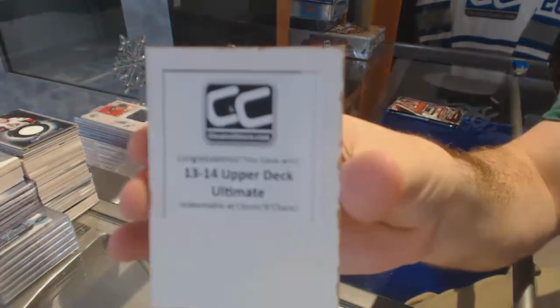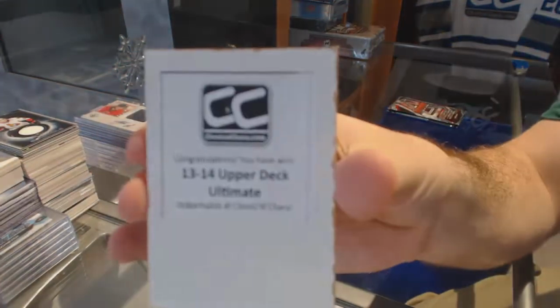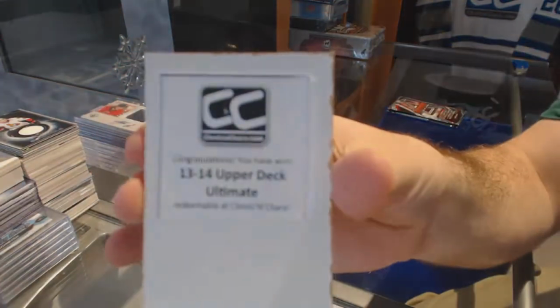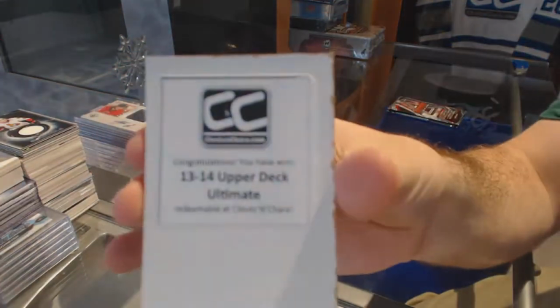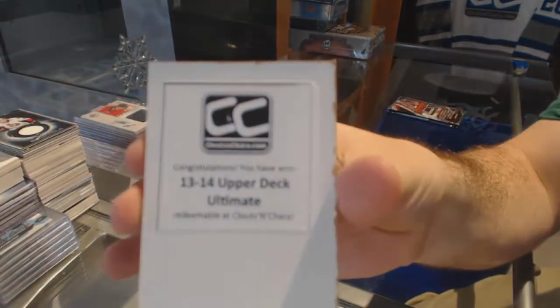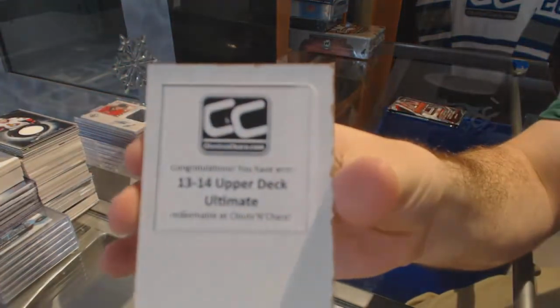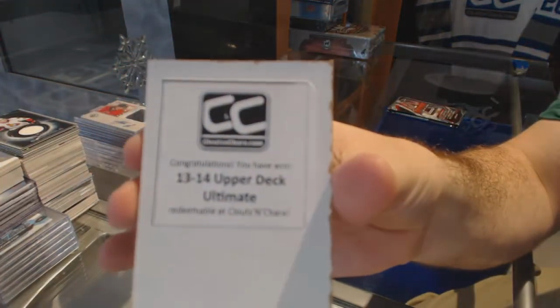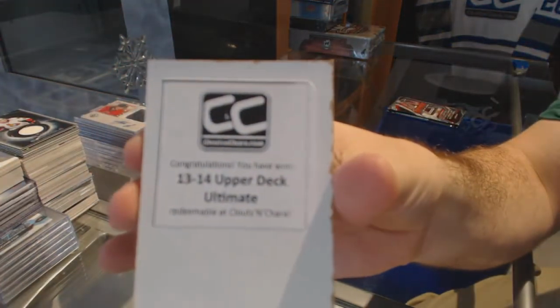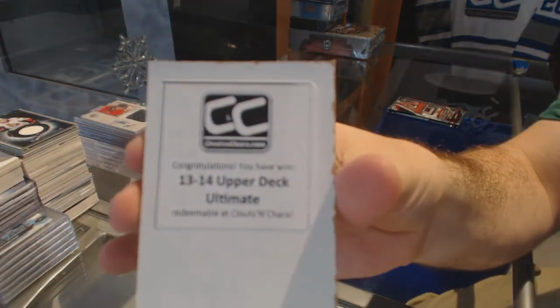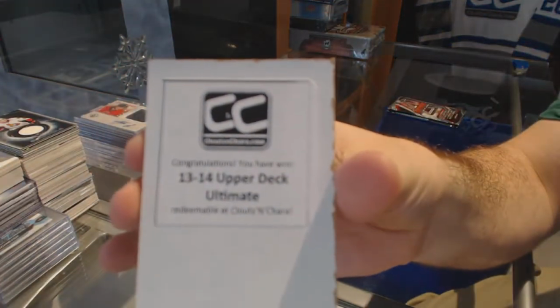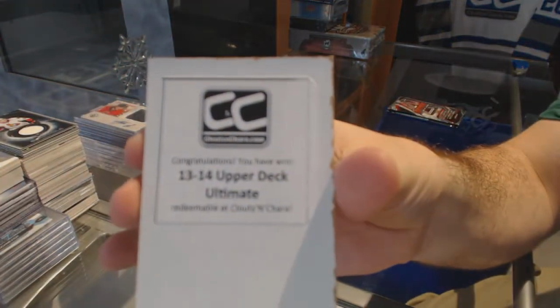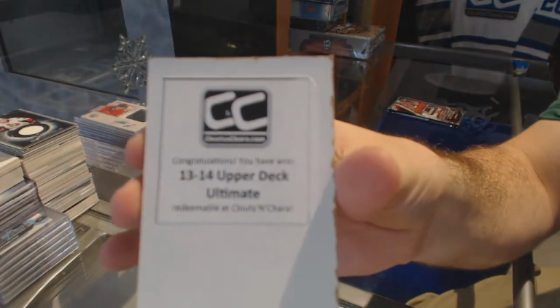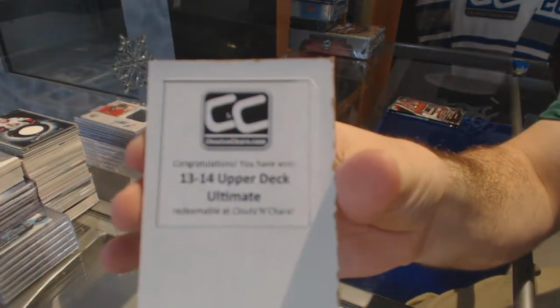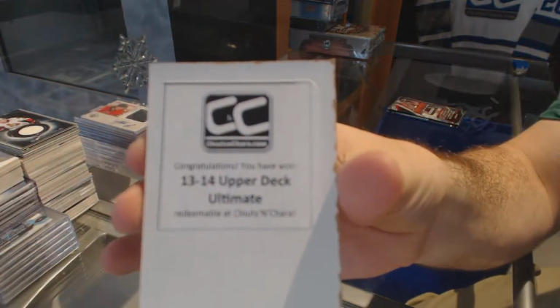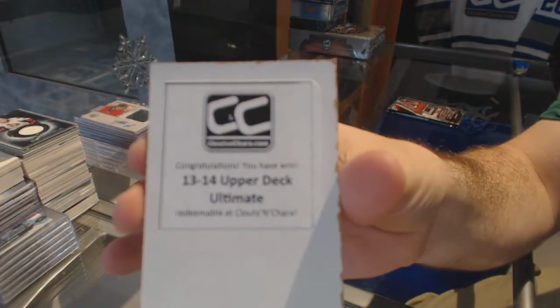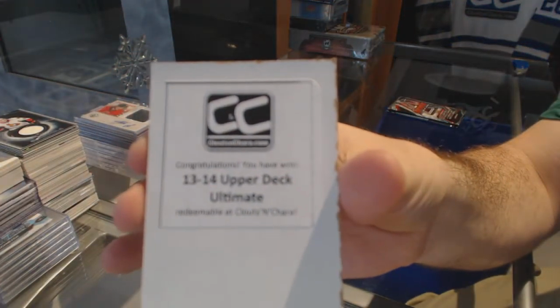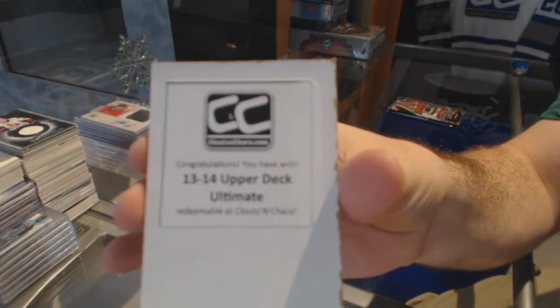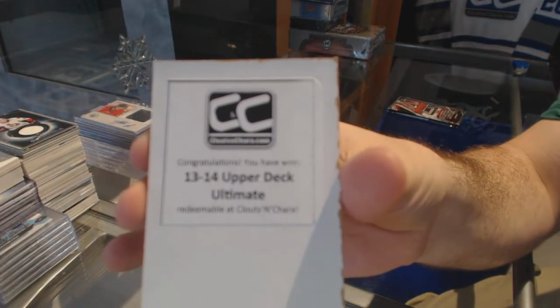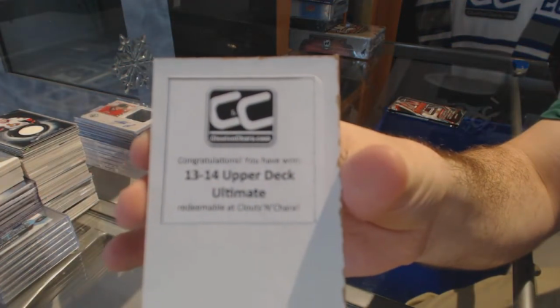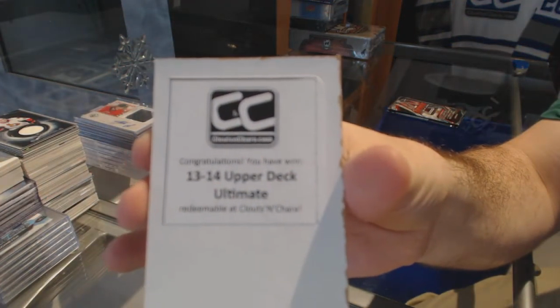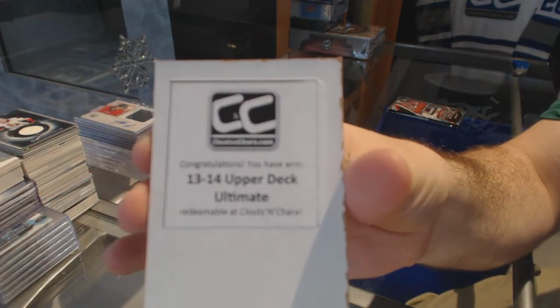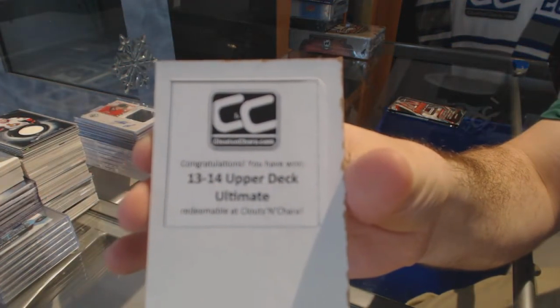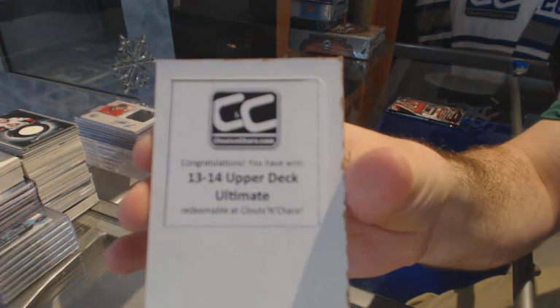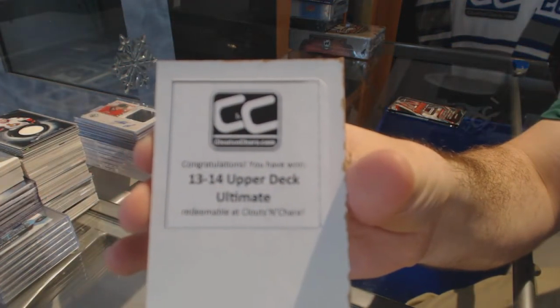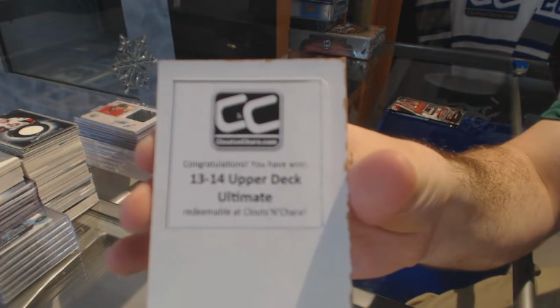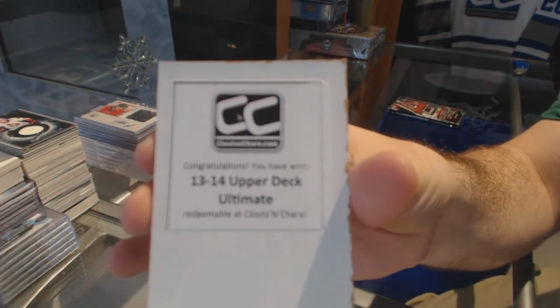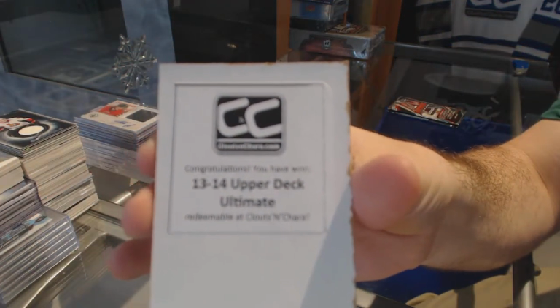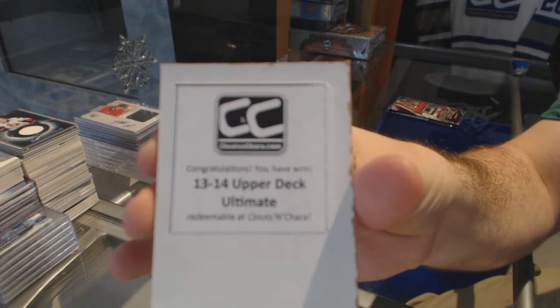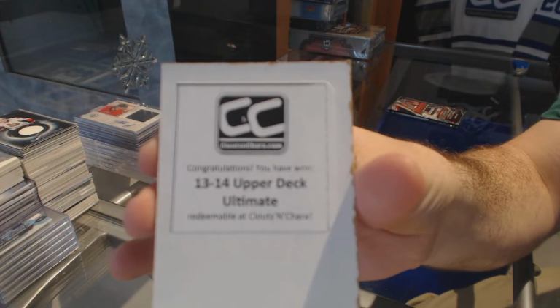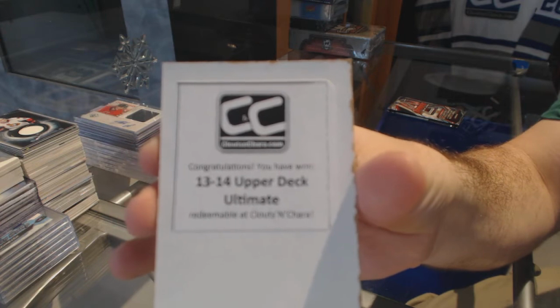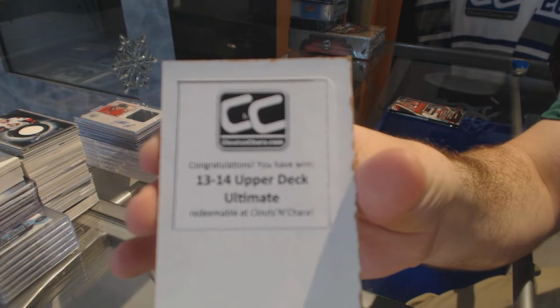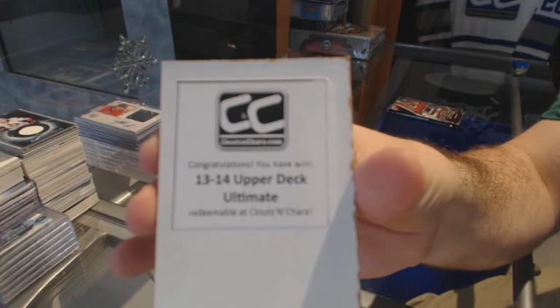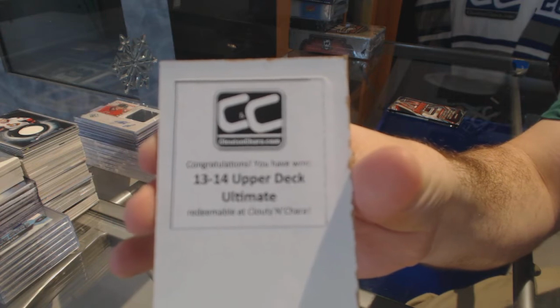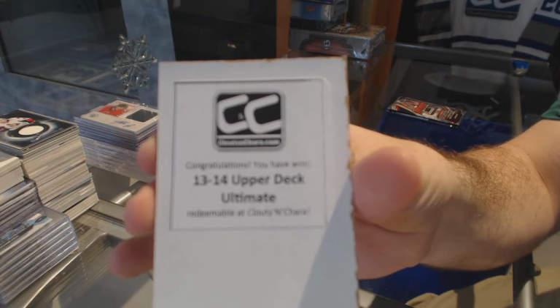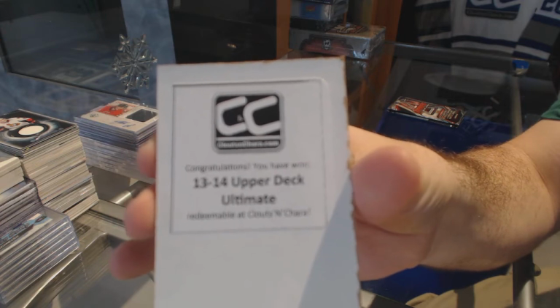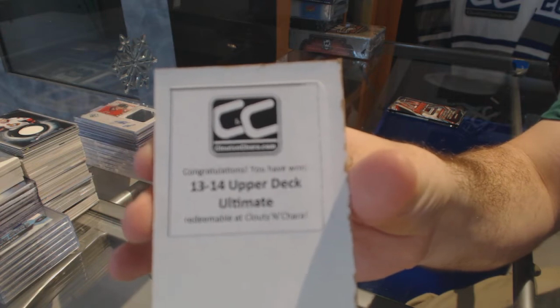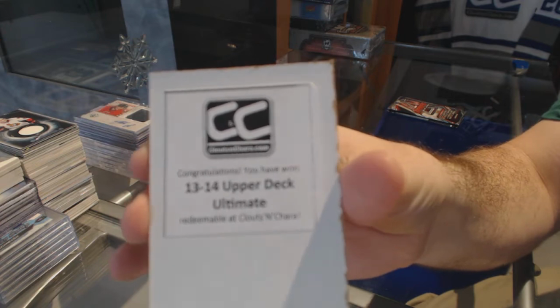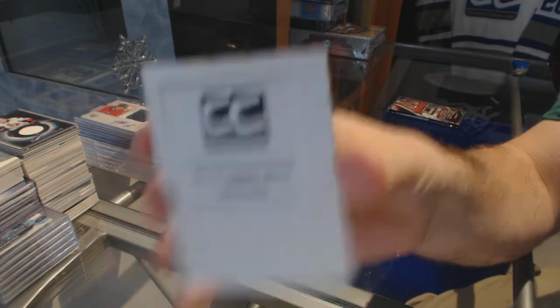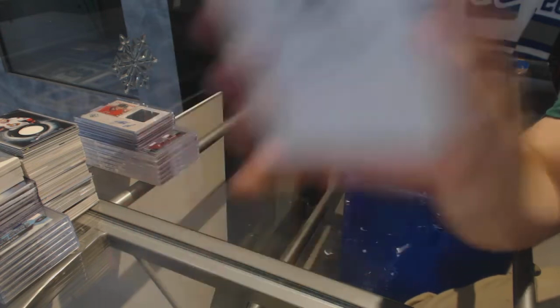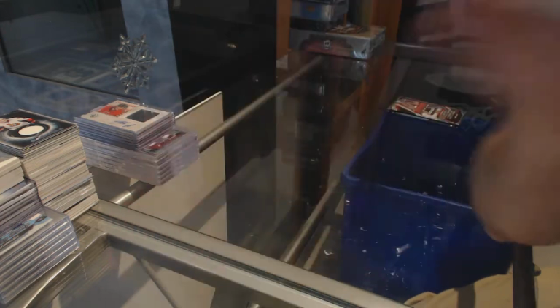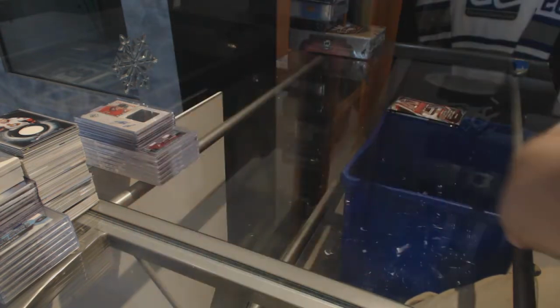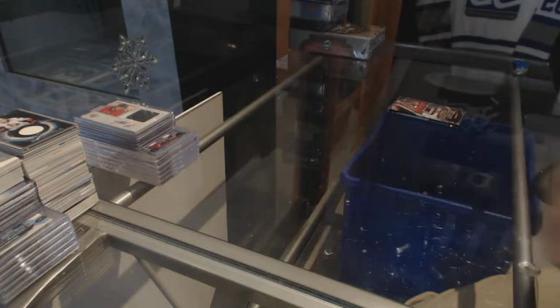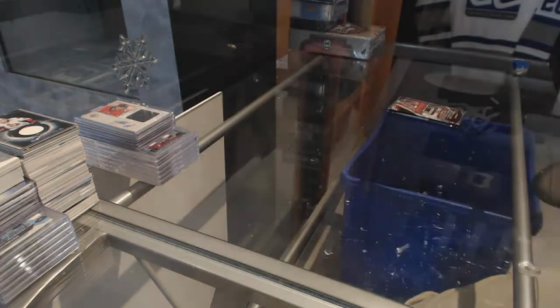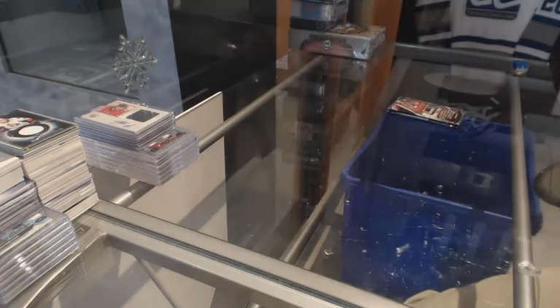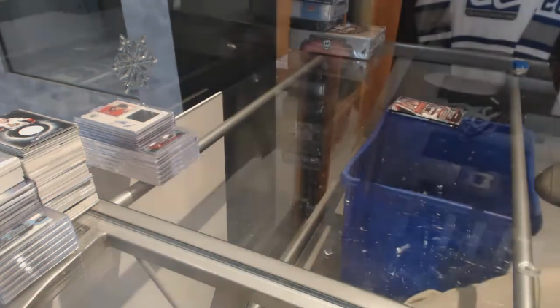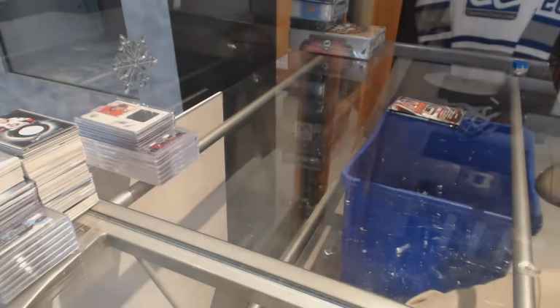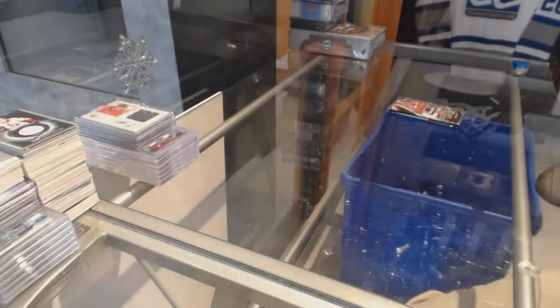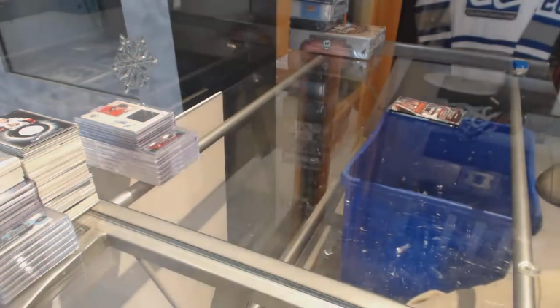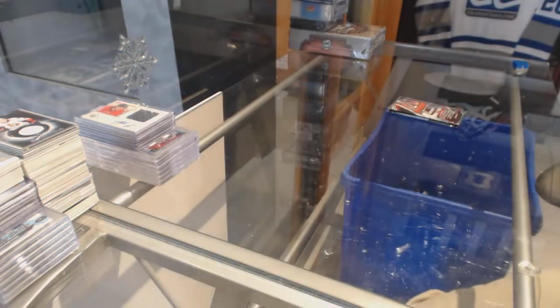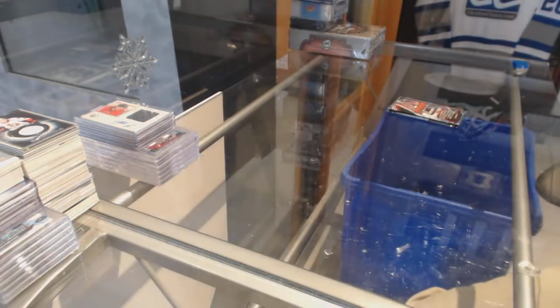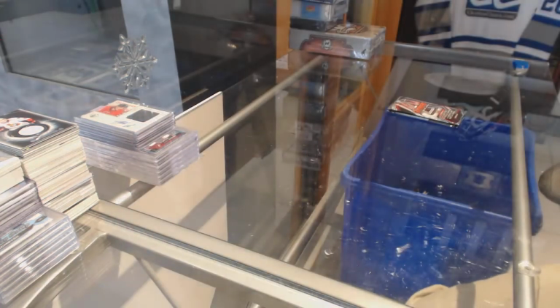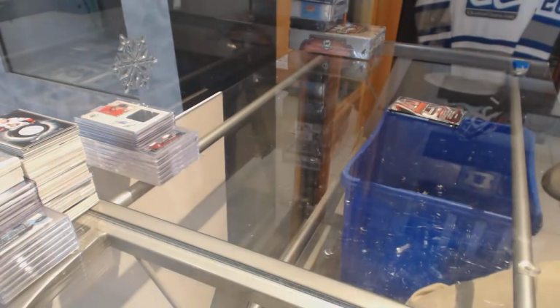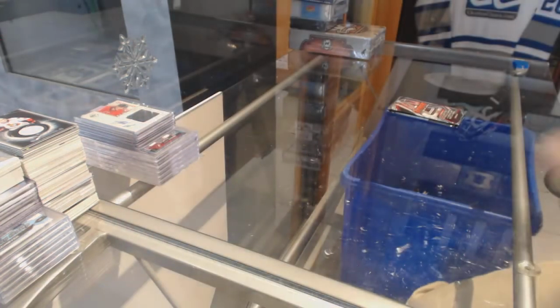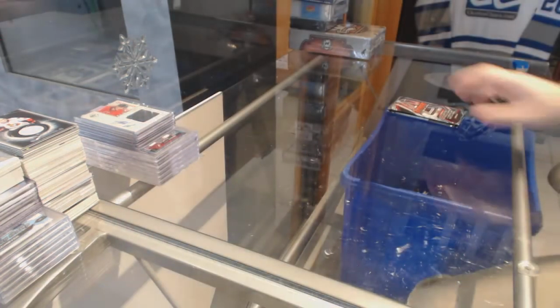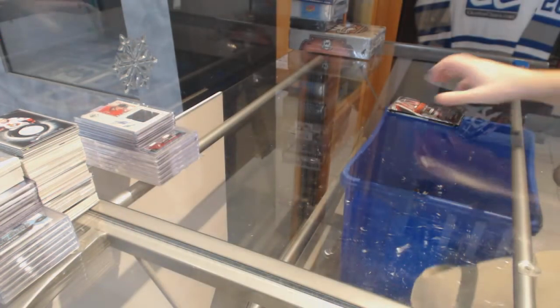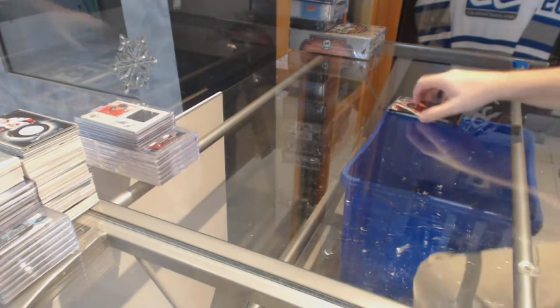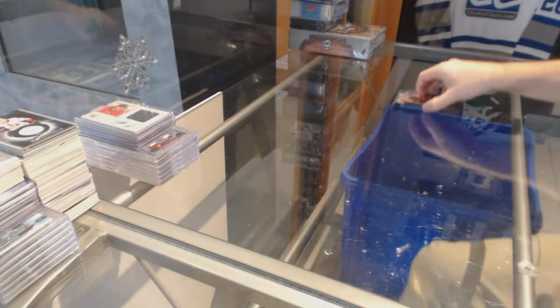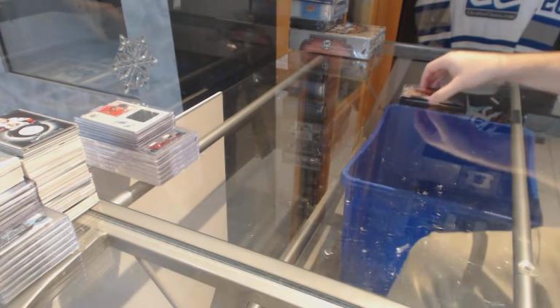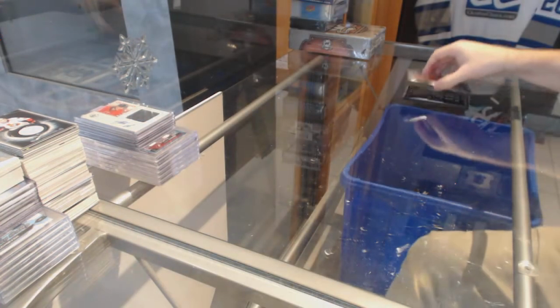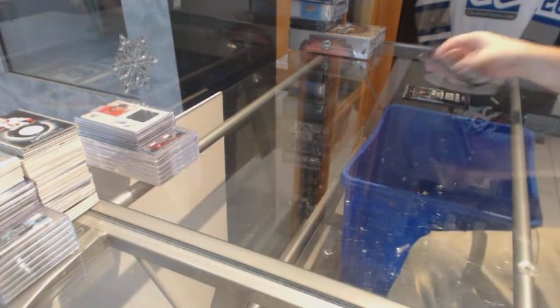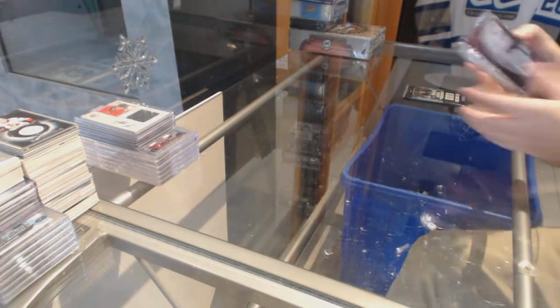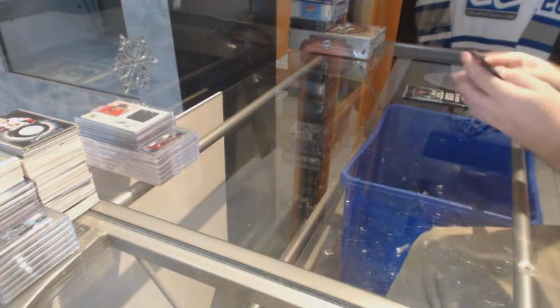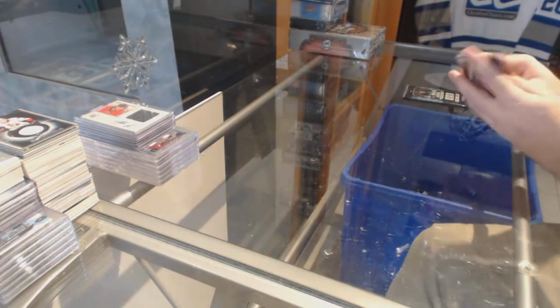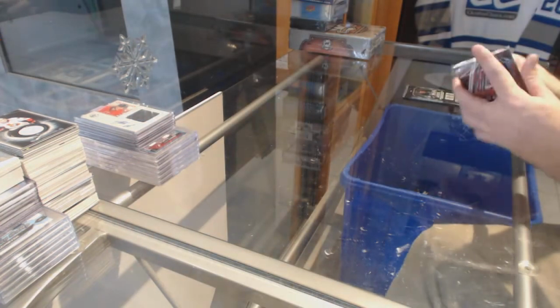13-14 Ultimate. We've got two good boxes today. That's nice to see.